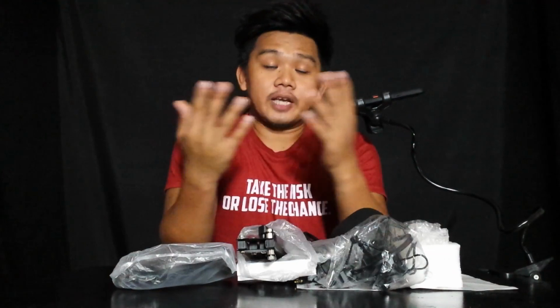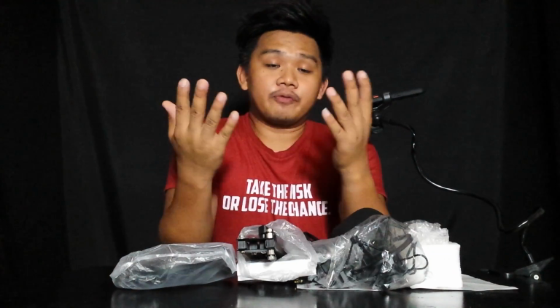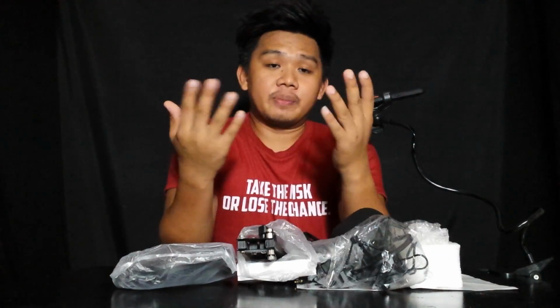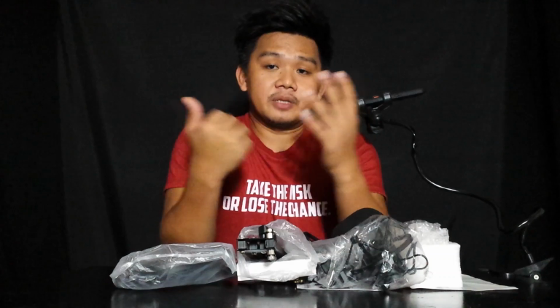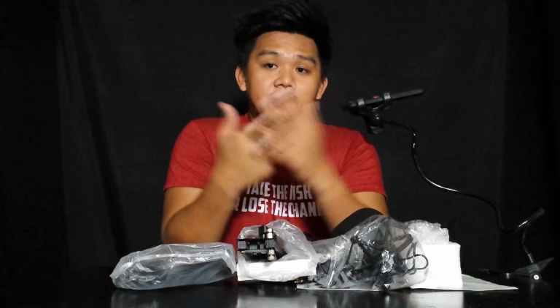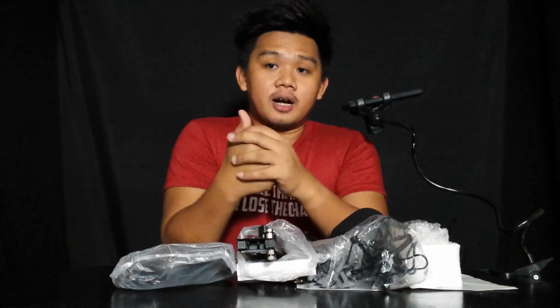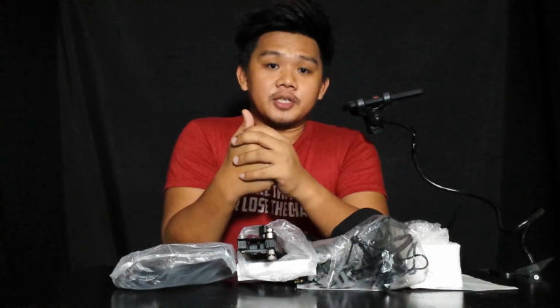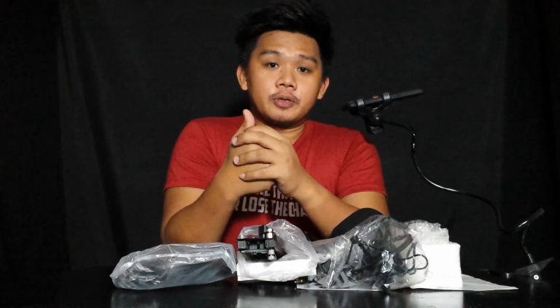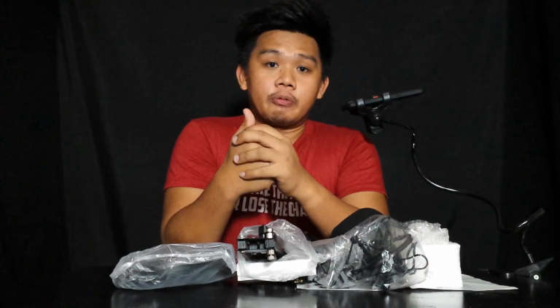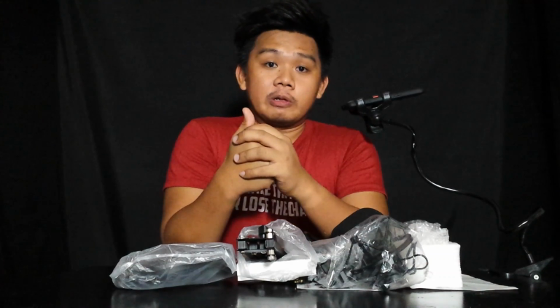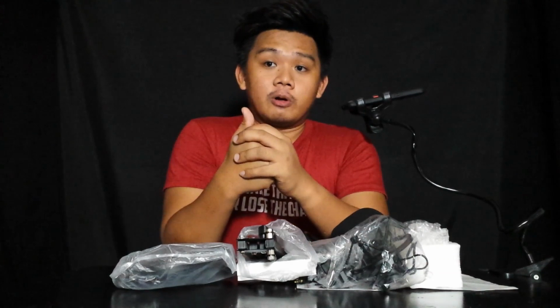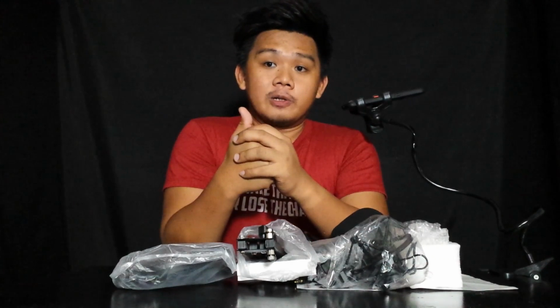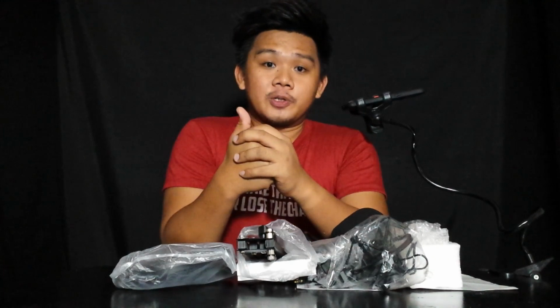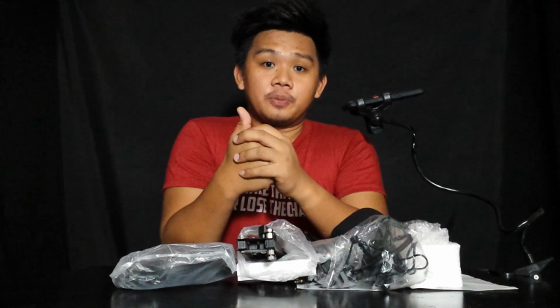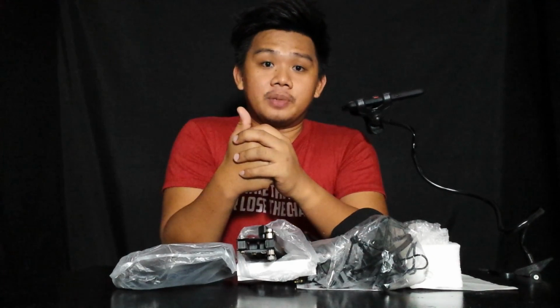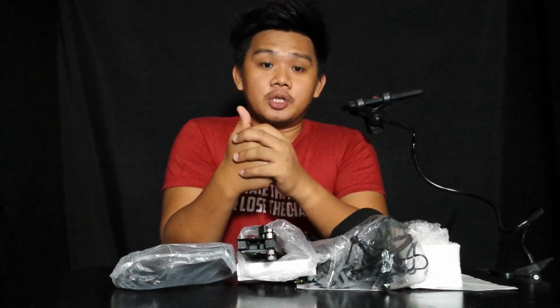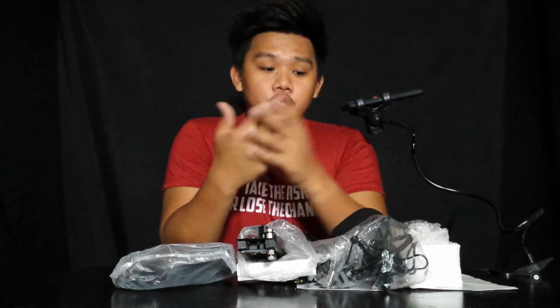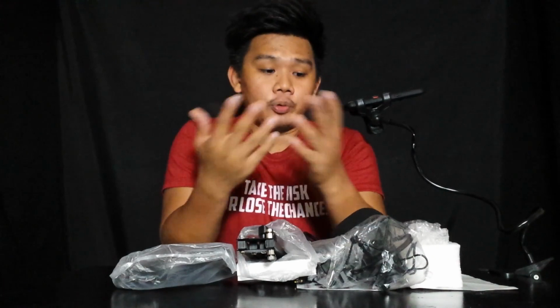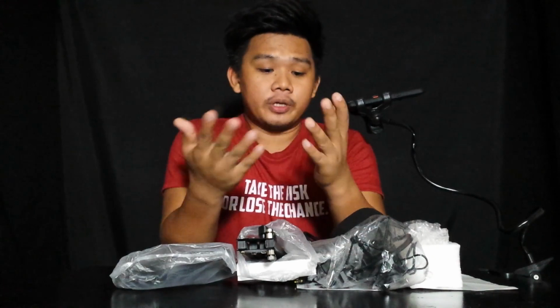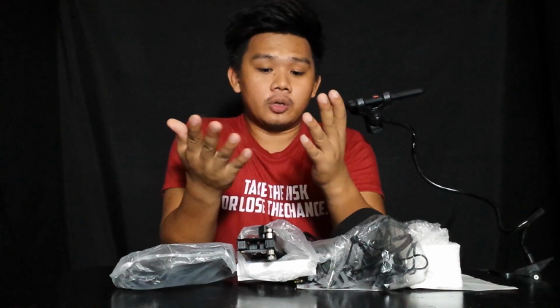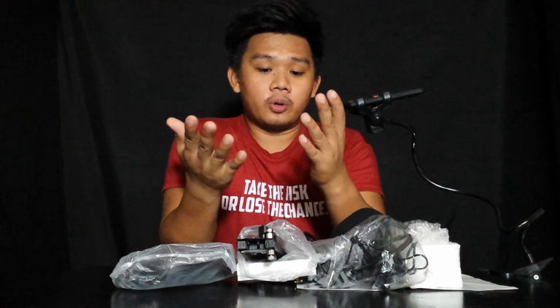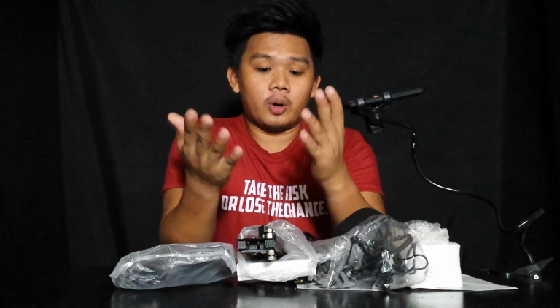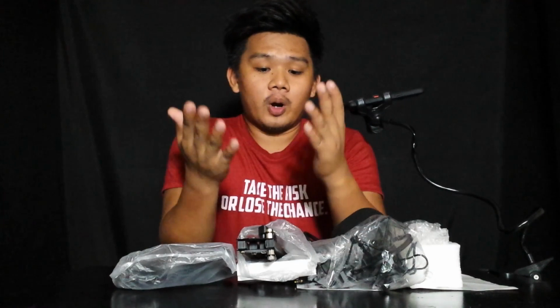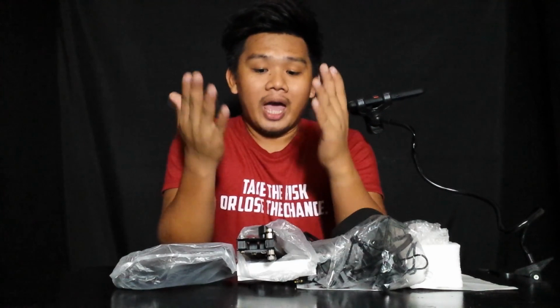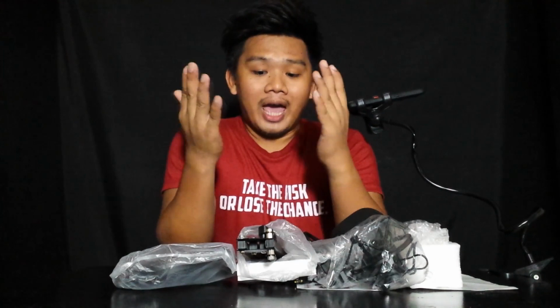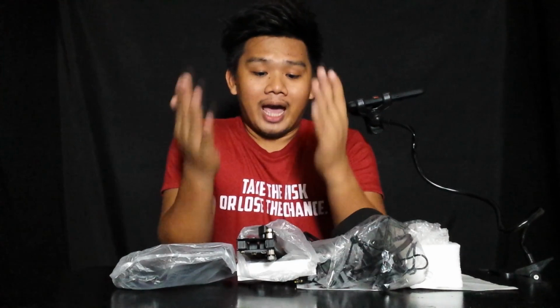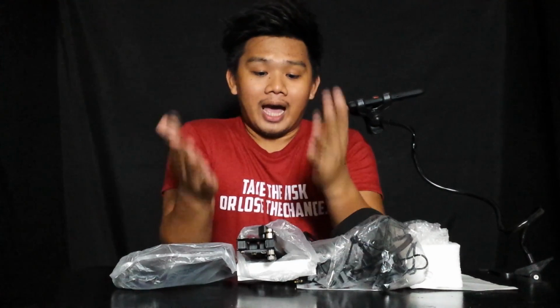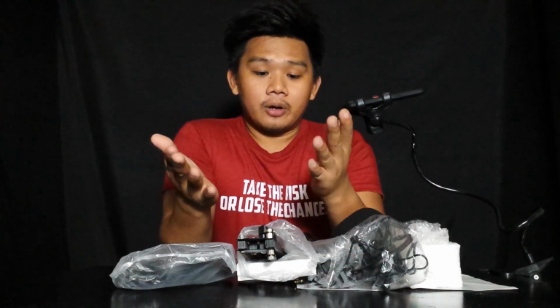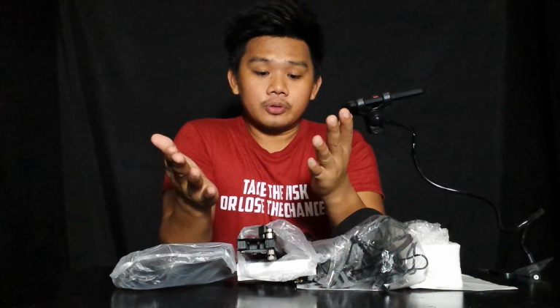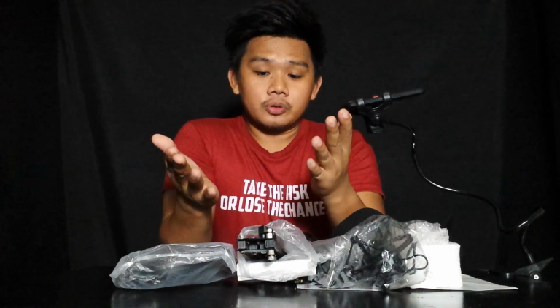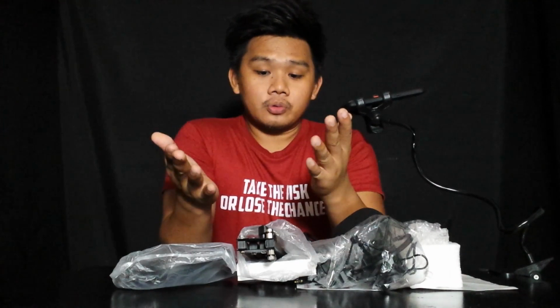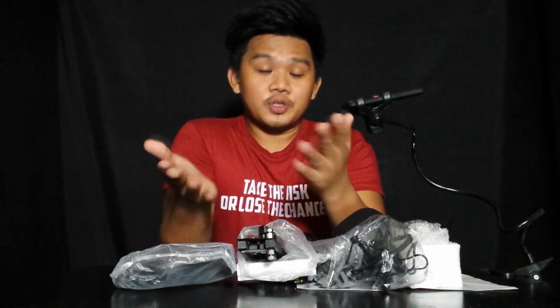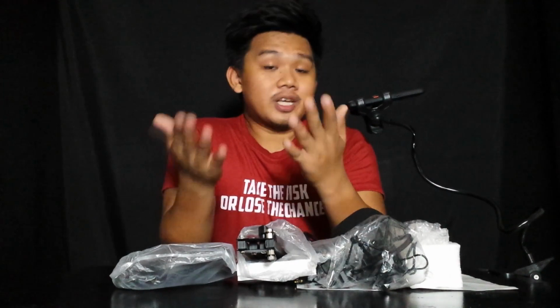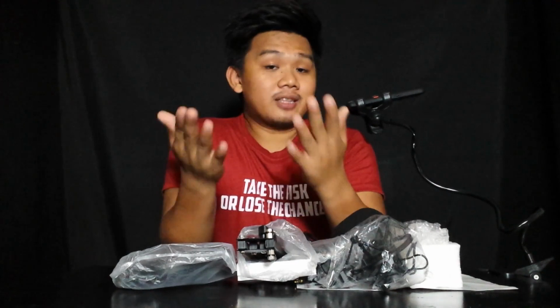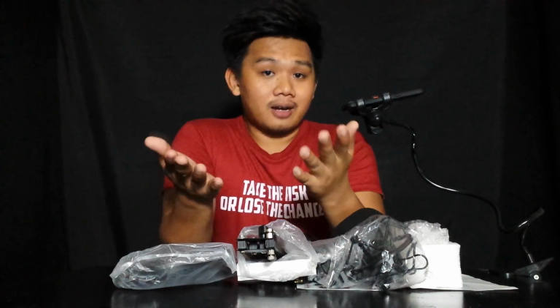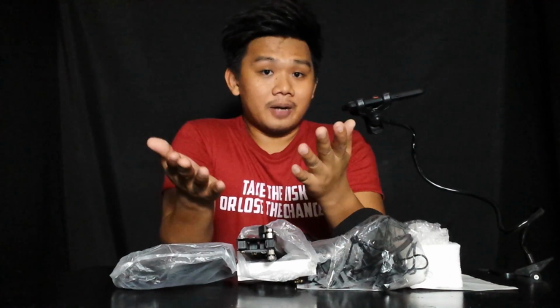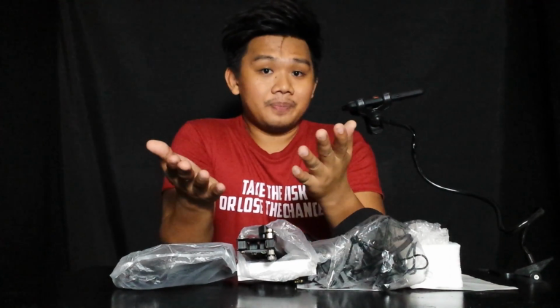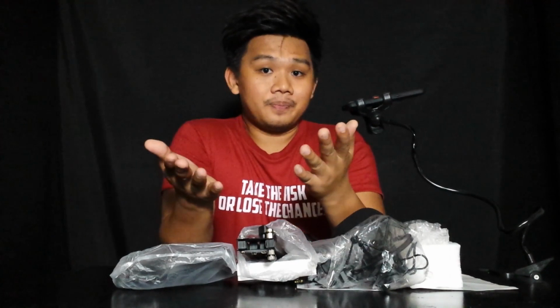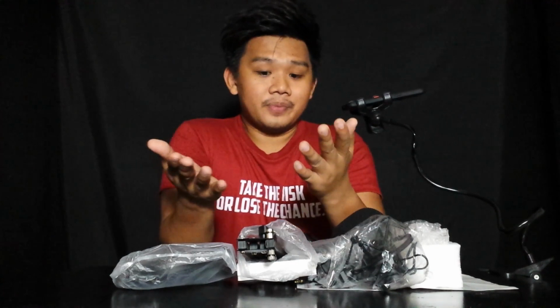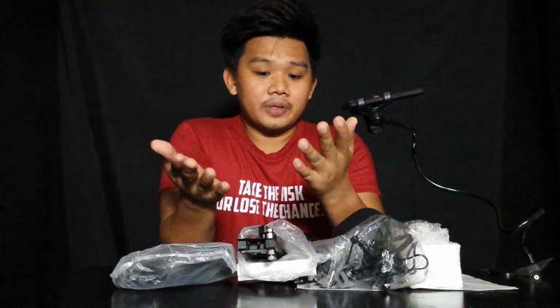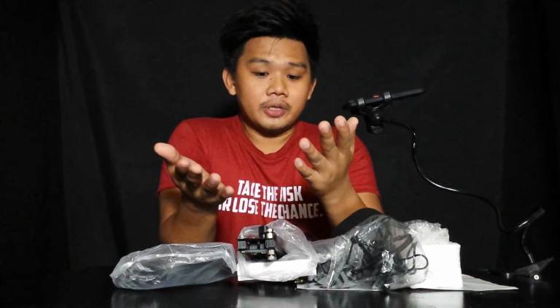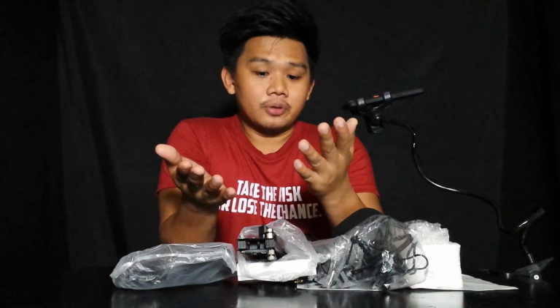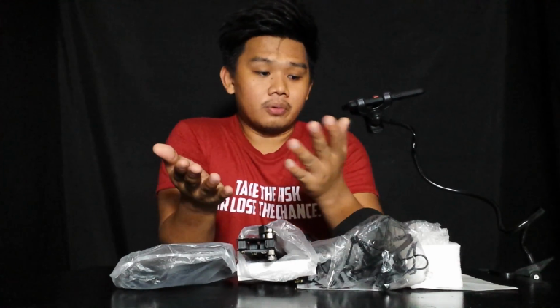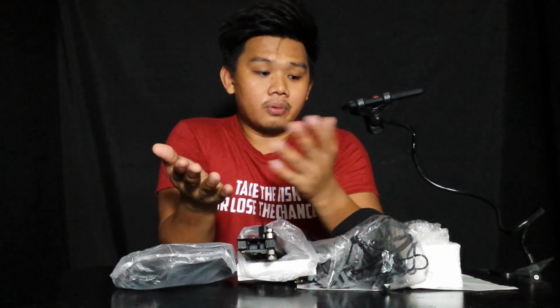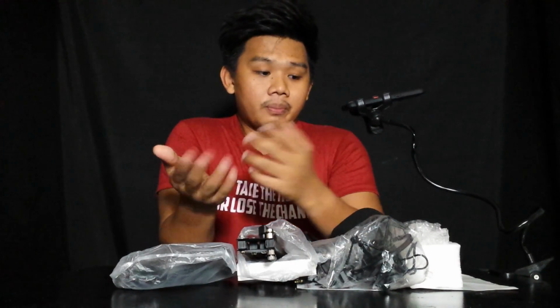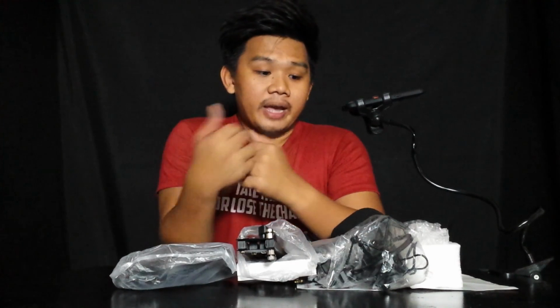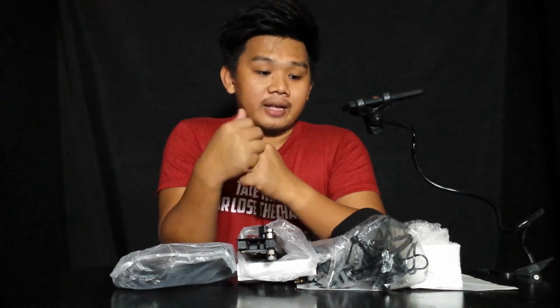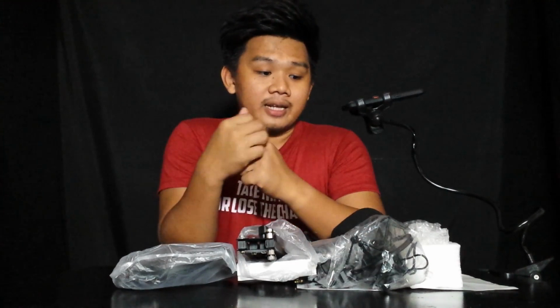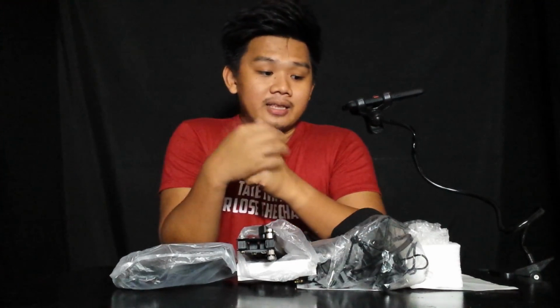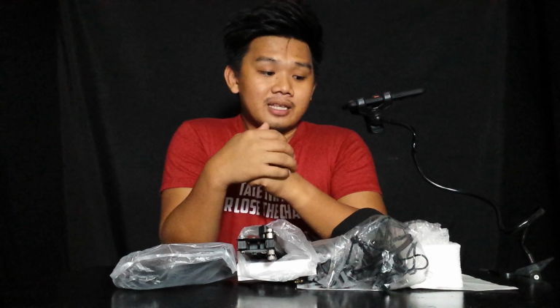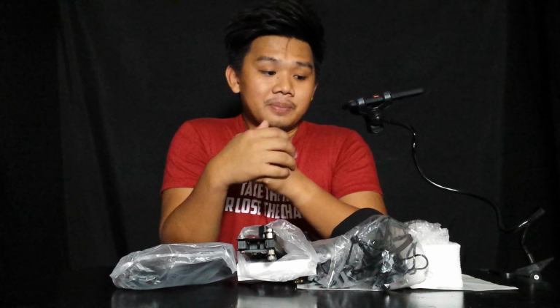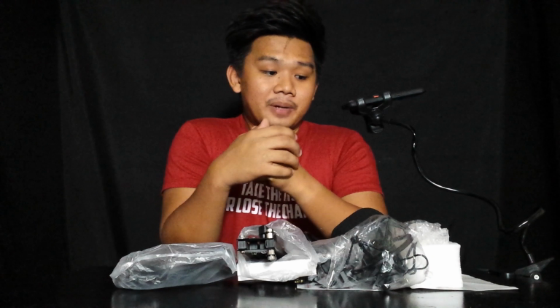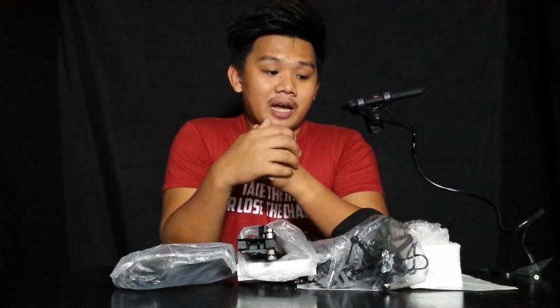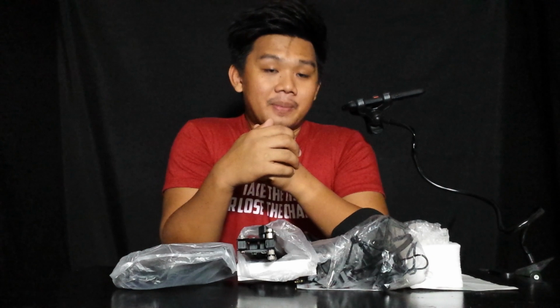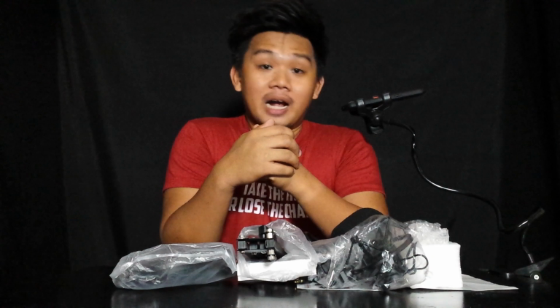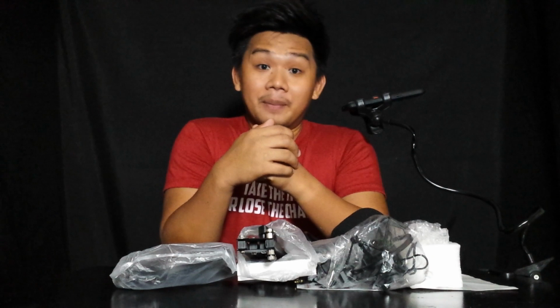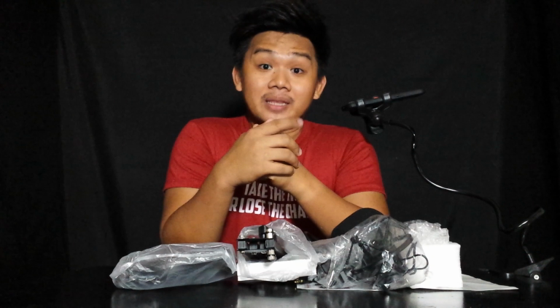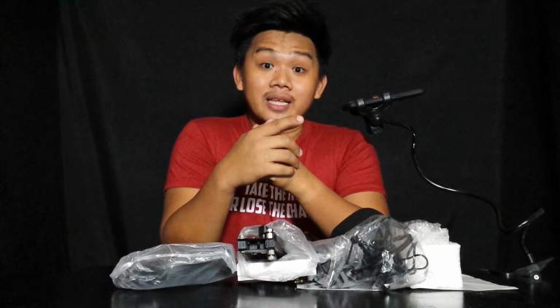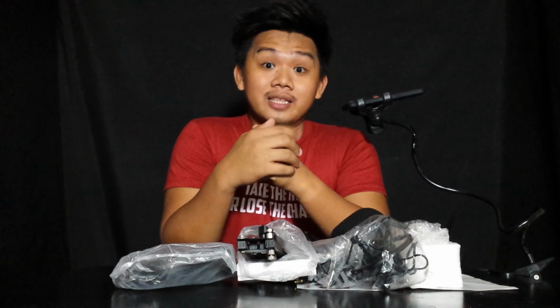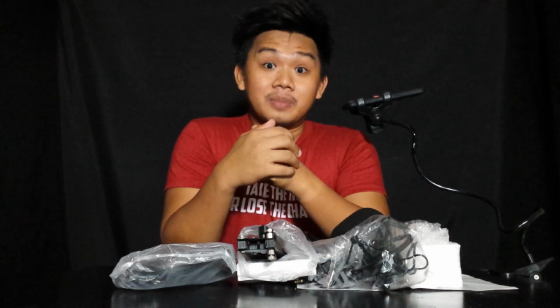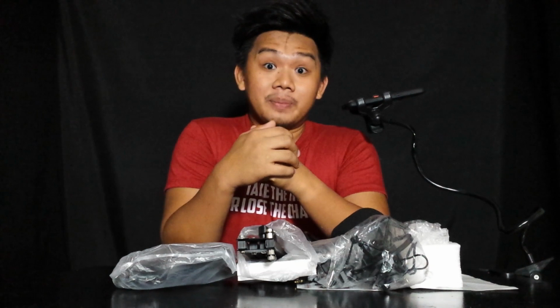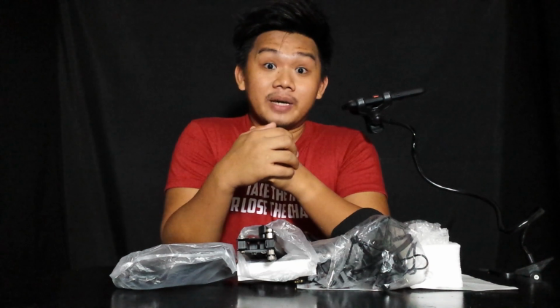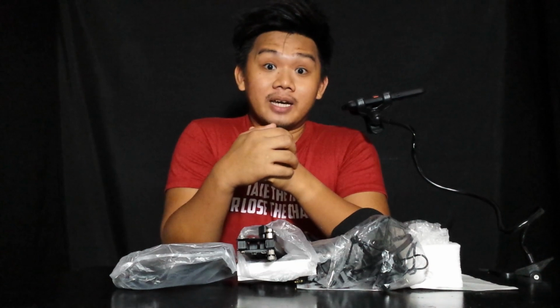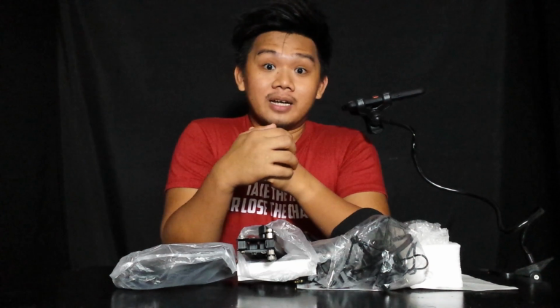Guys, aside from unboxing, we'll also be showing you how to set up yung mic natin para magamit natin mamaya.